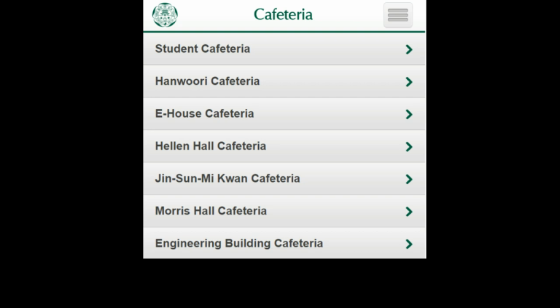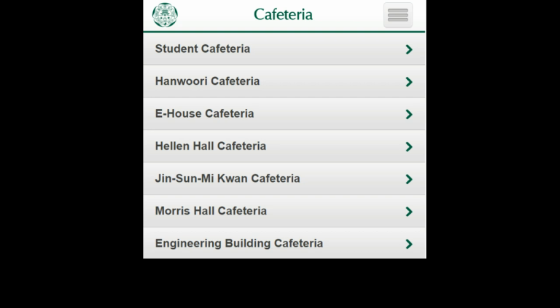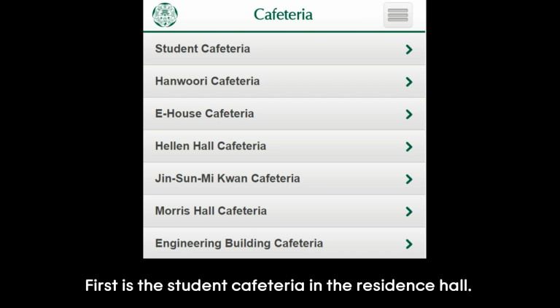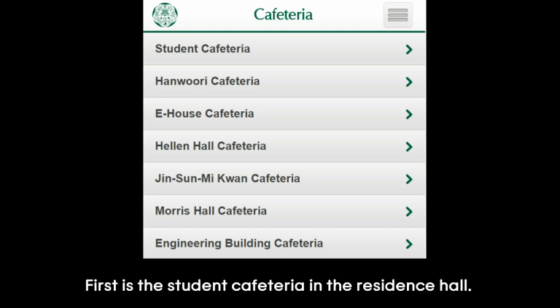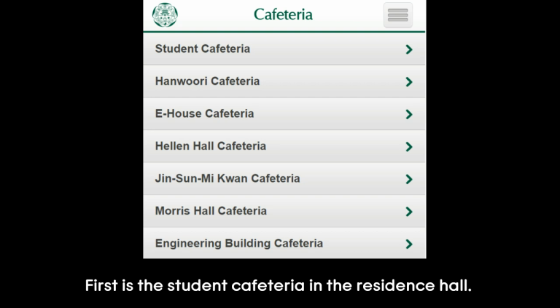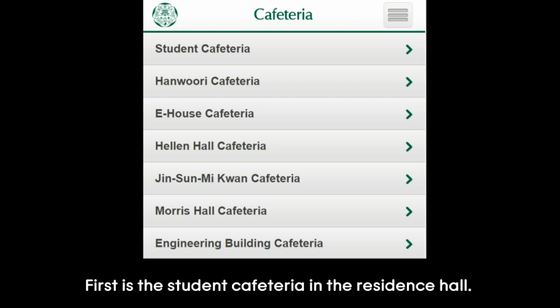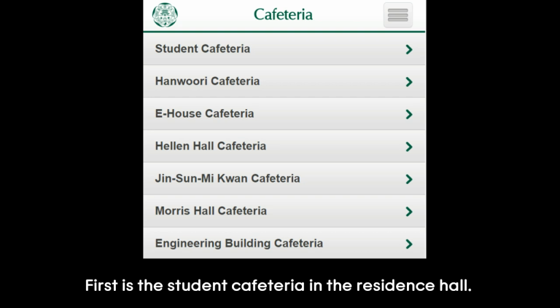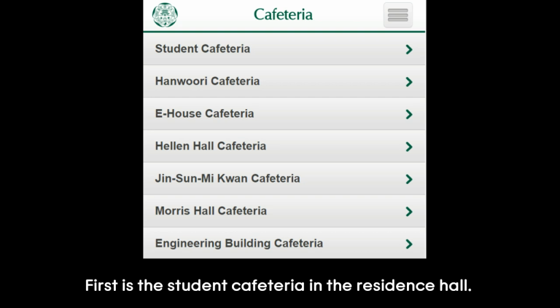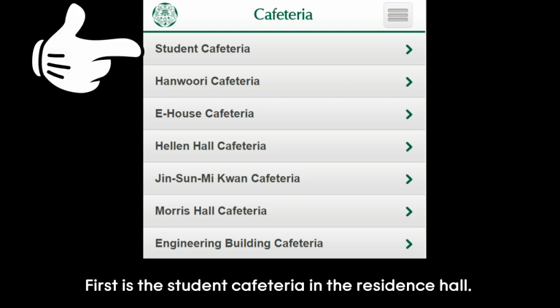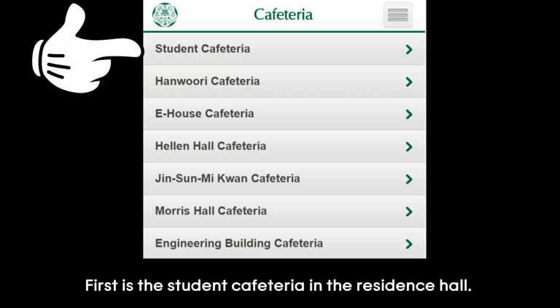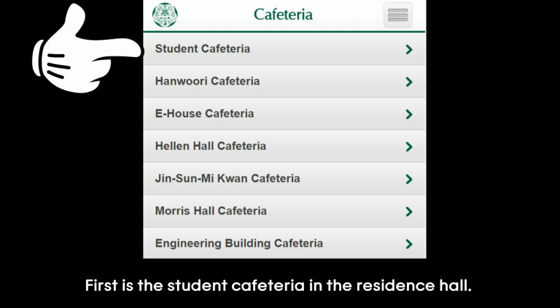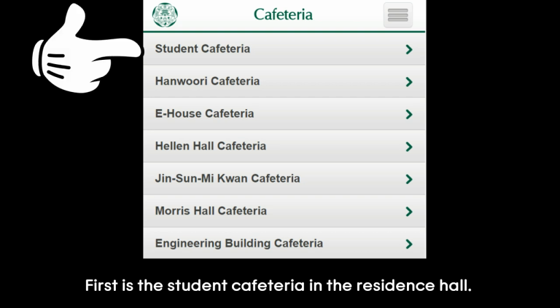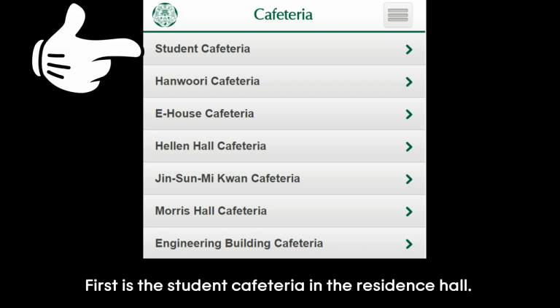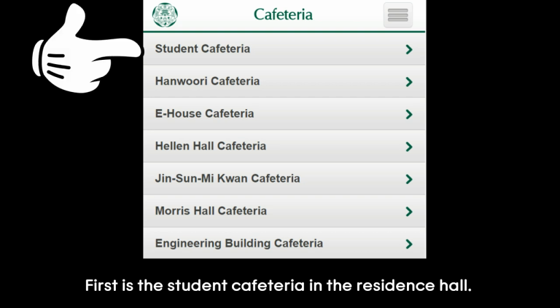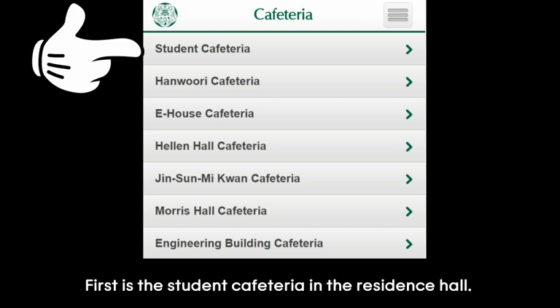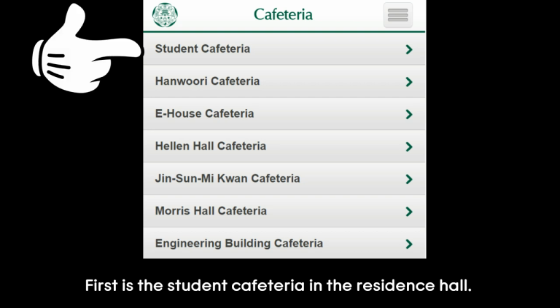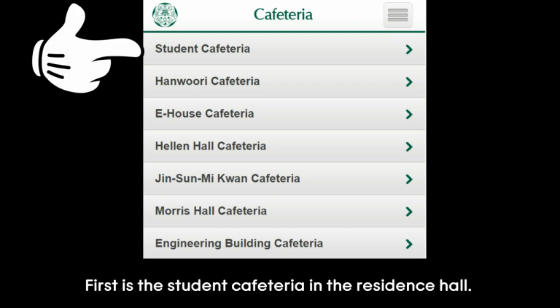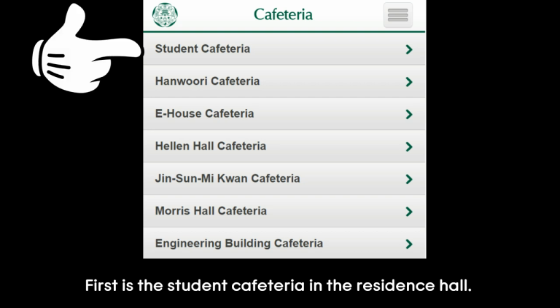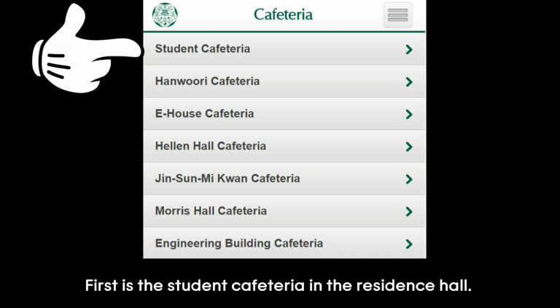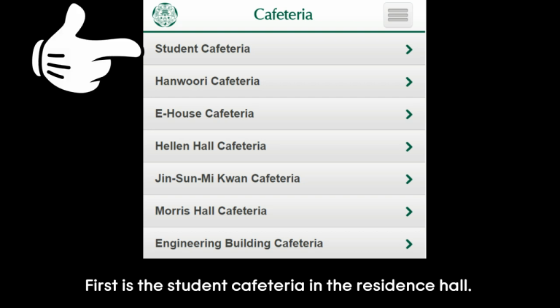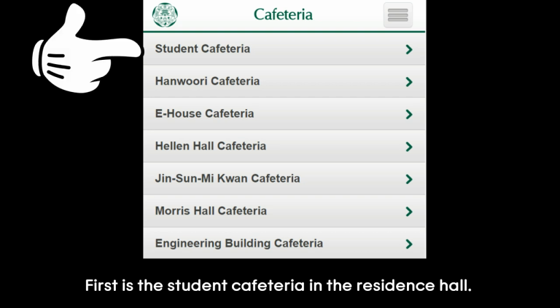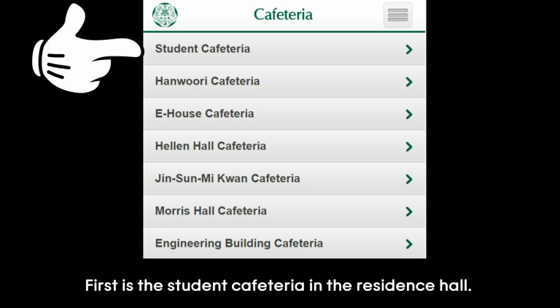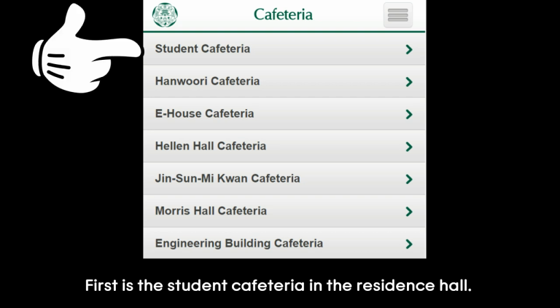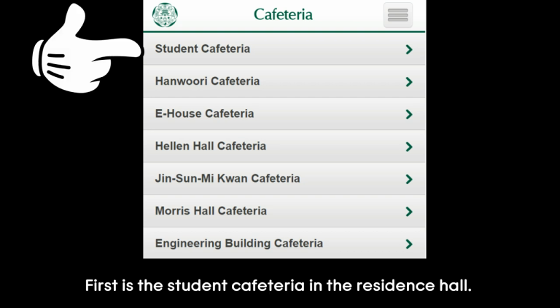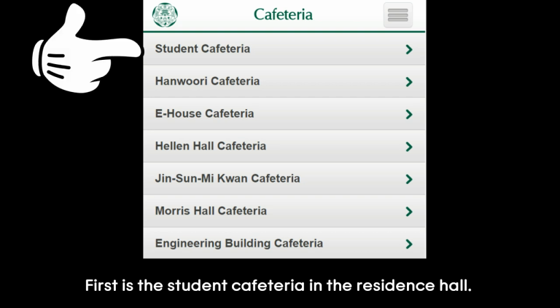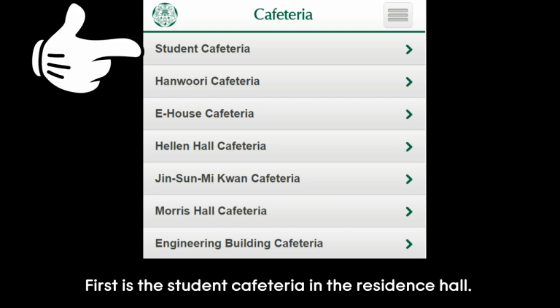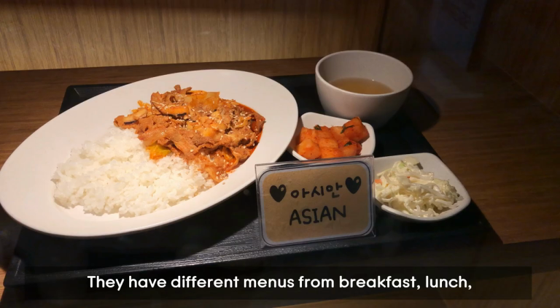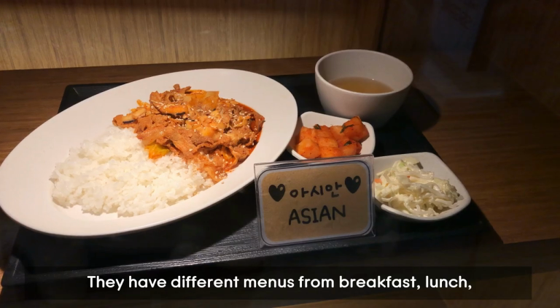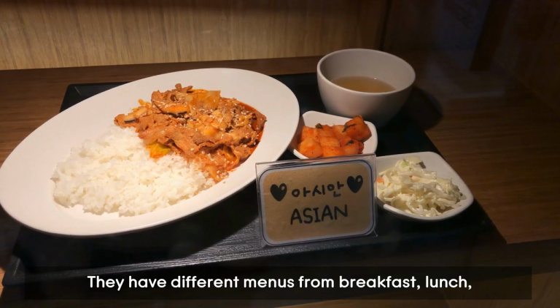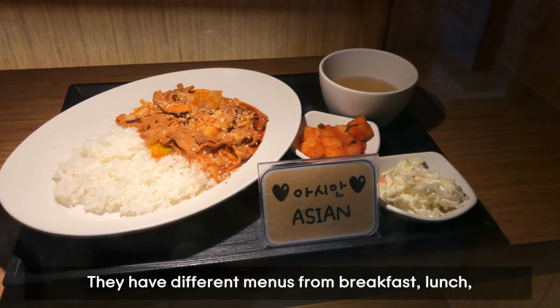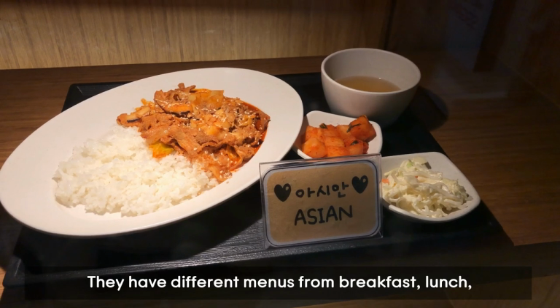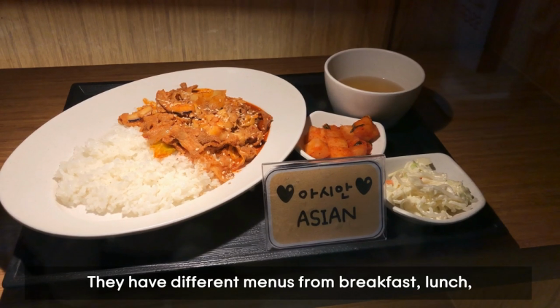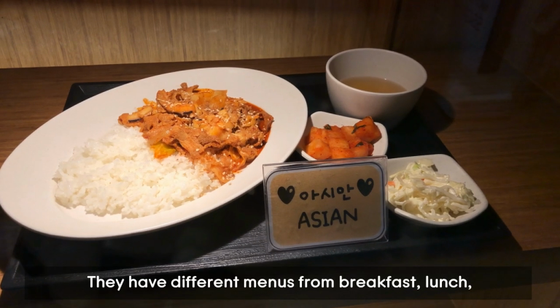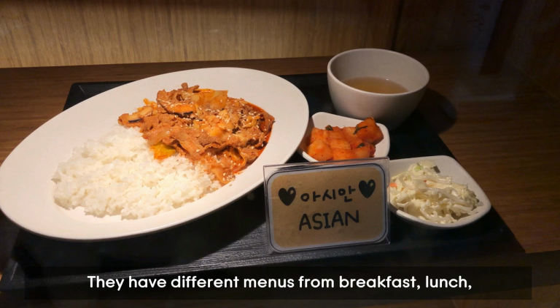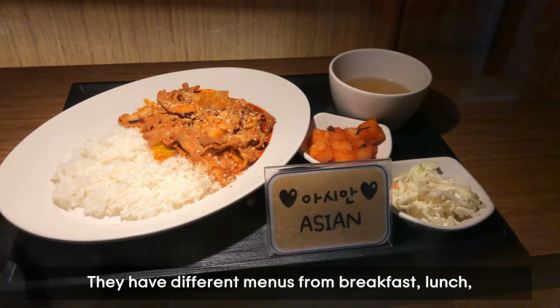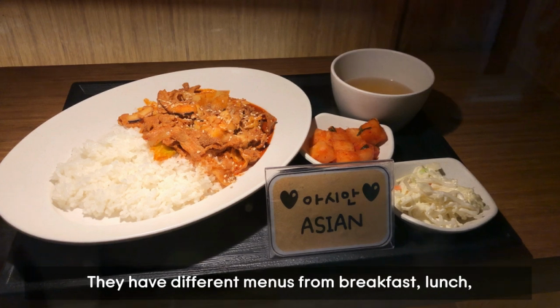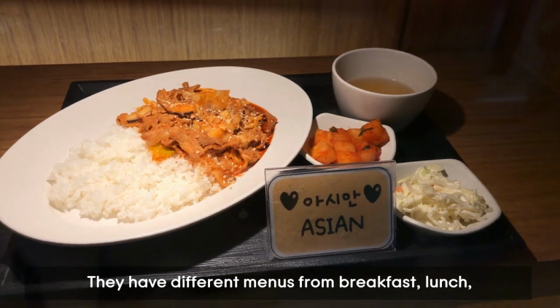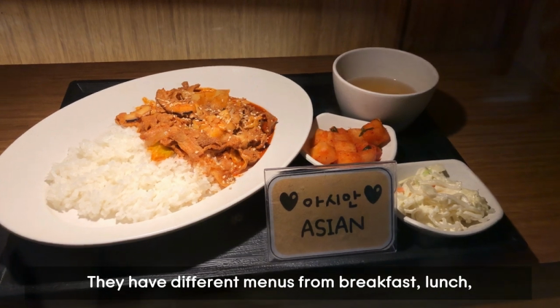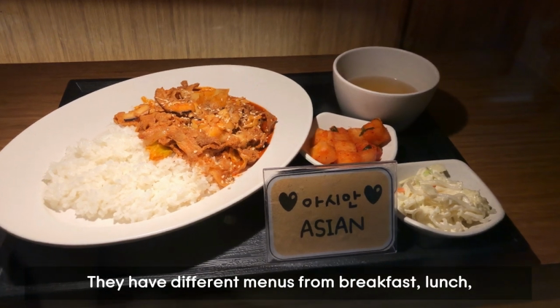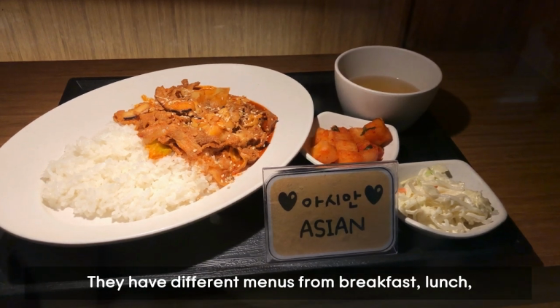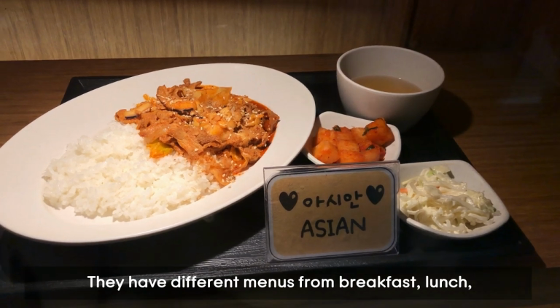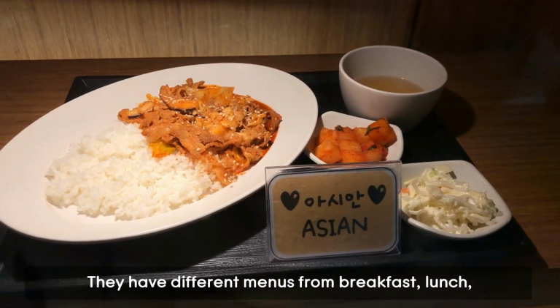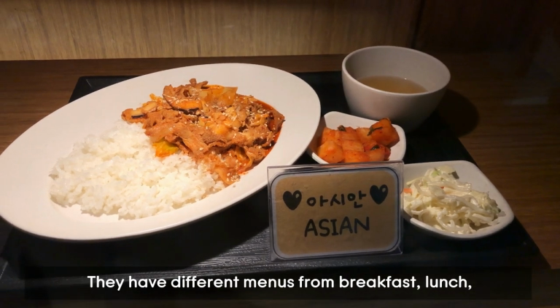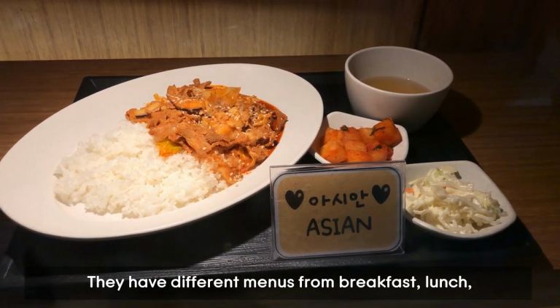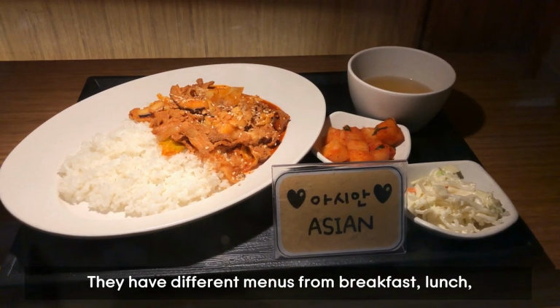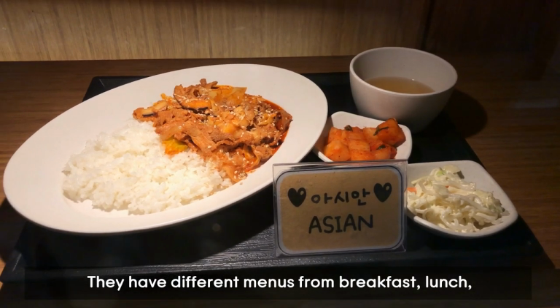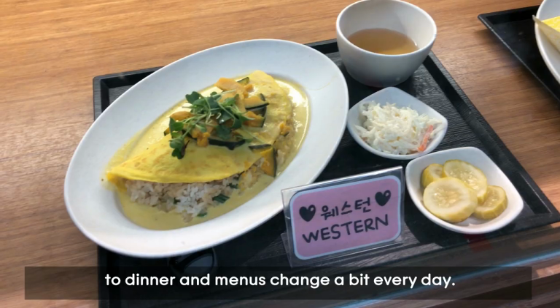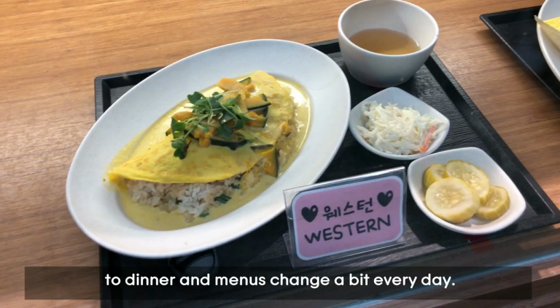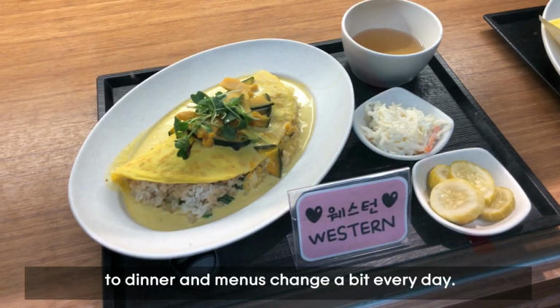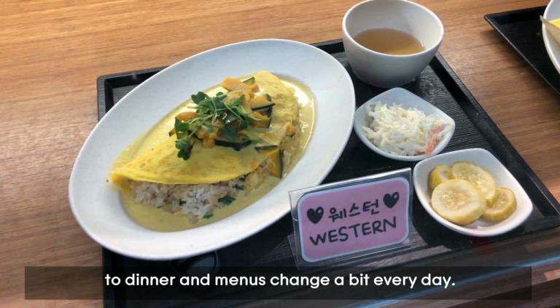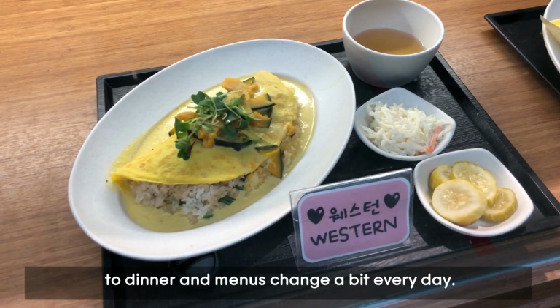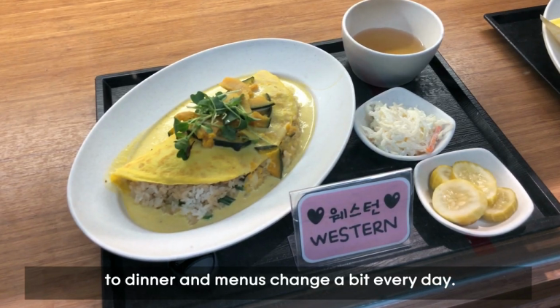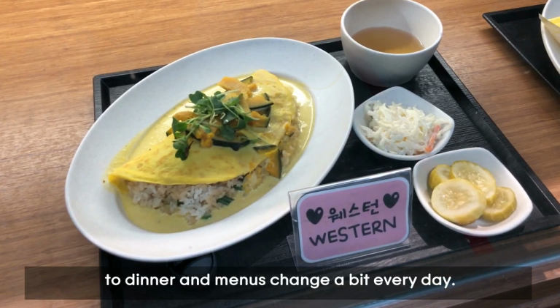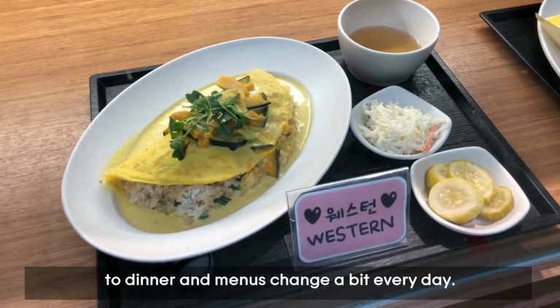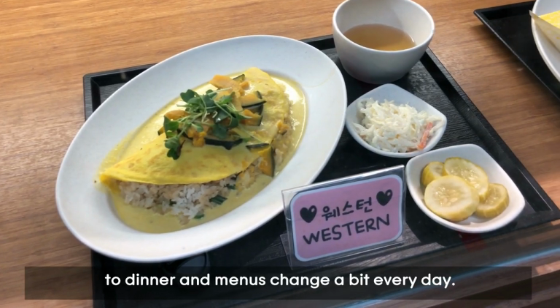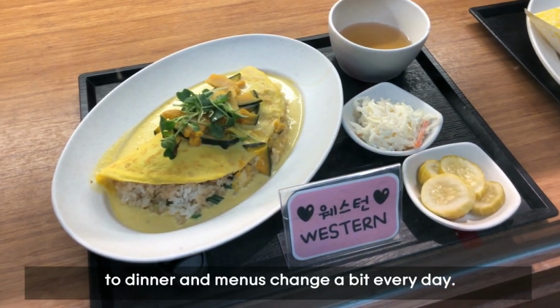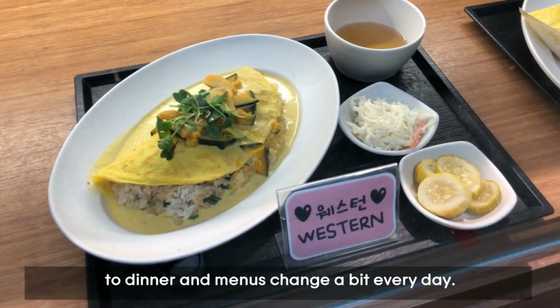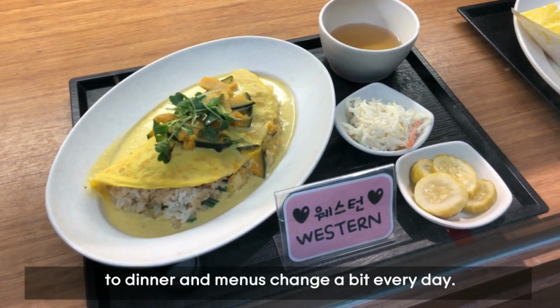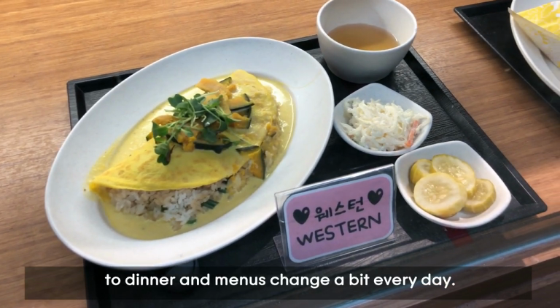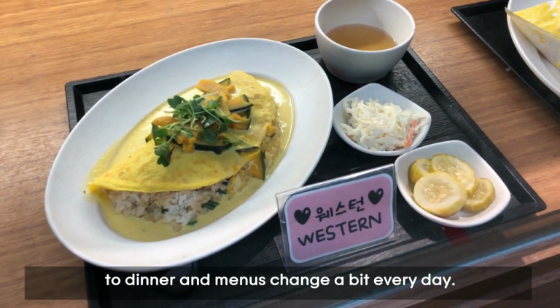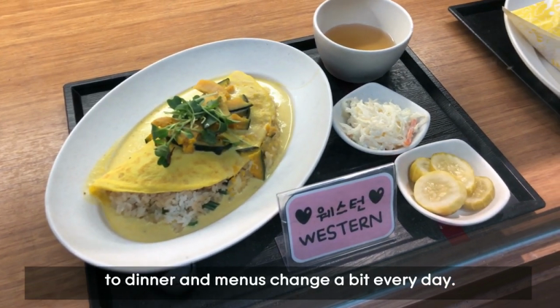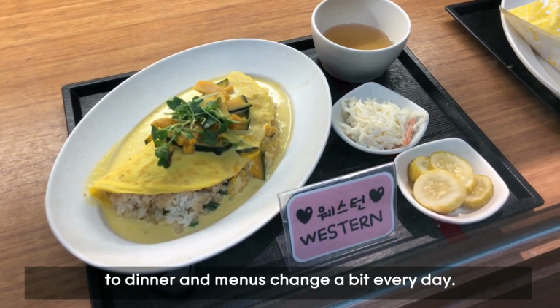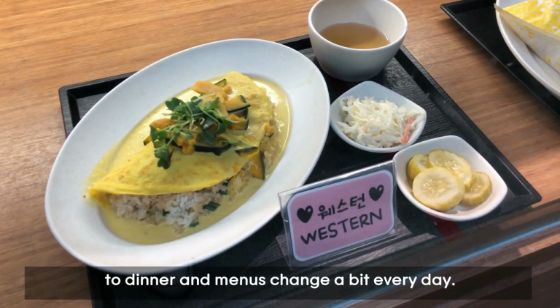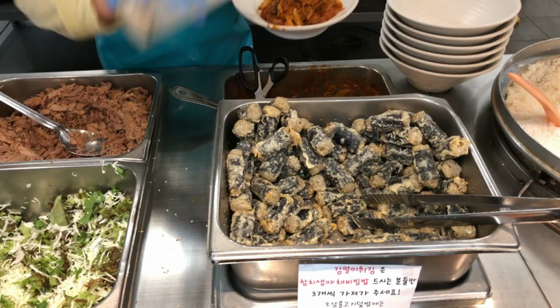First is the student cafeteria in the residence hall. They have different menus from breakfast, lunch to dinner, and menus change a bit every day. They operate from 10:30am to 7pm on weekdays.